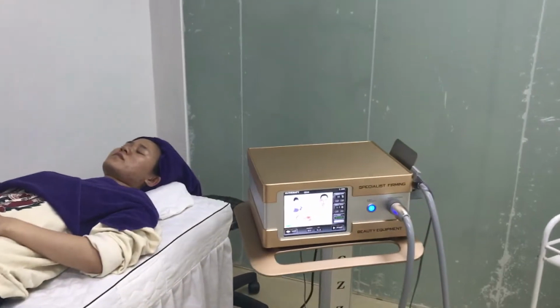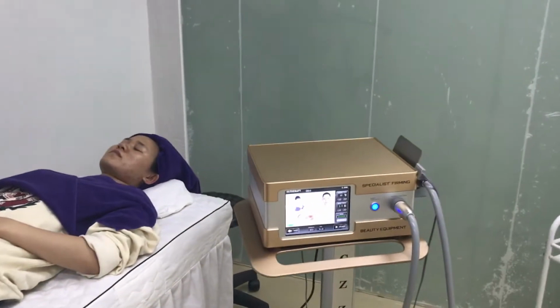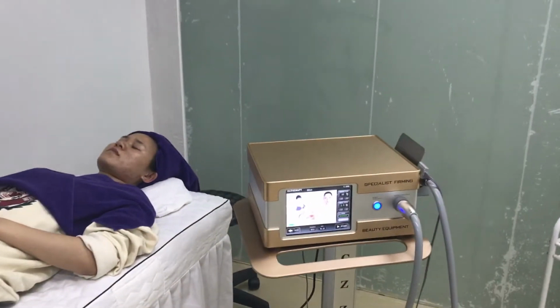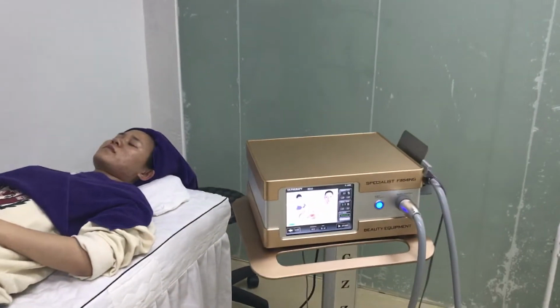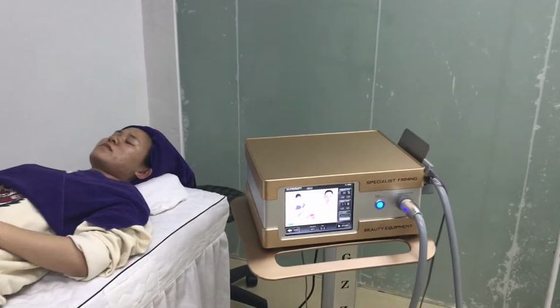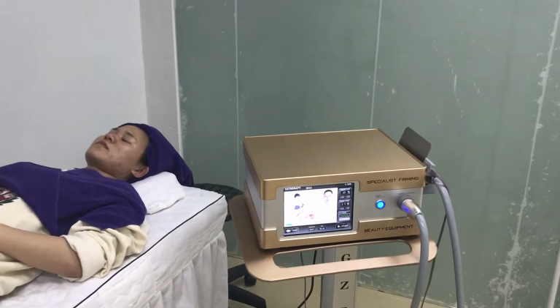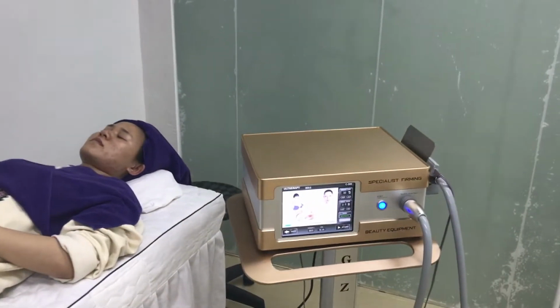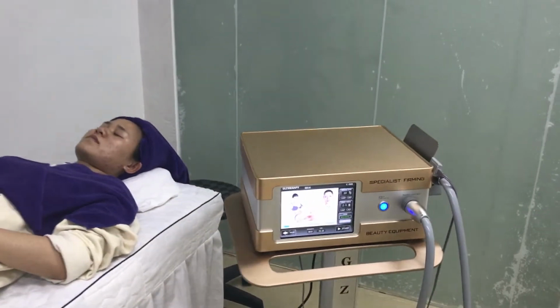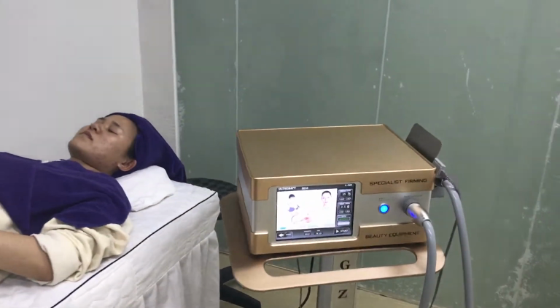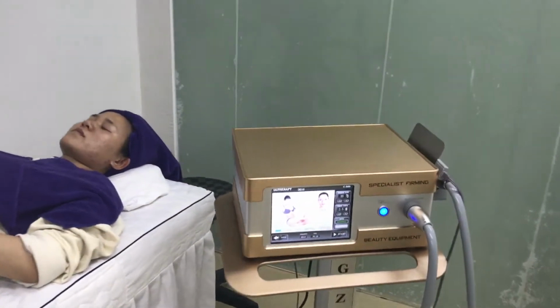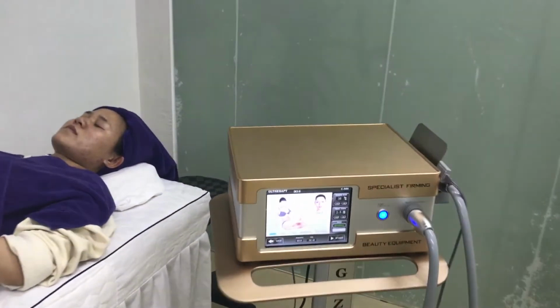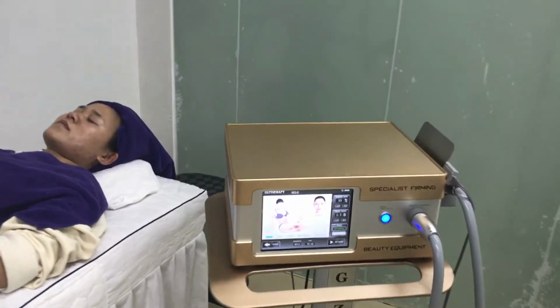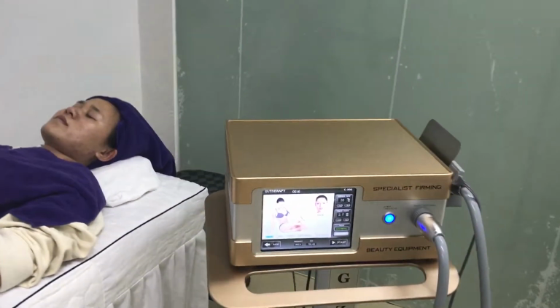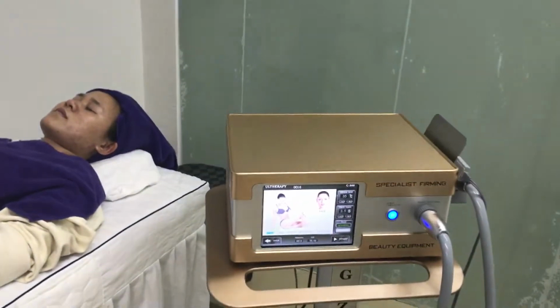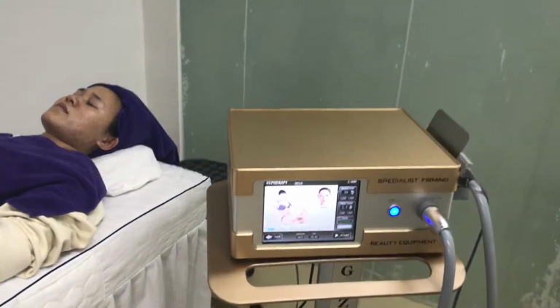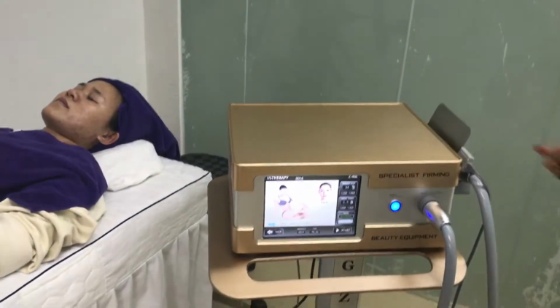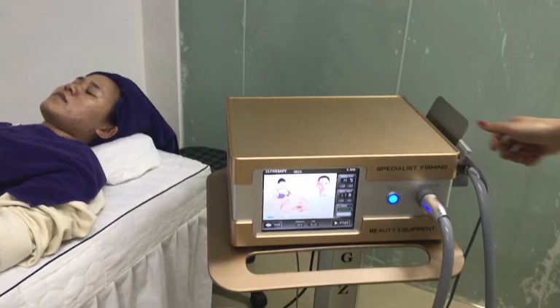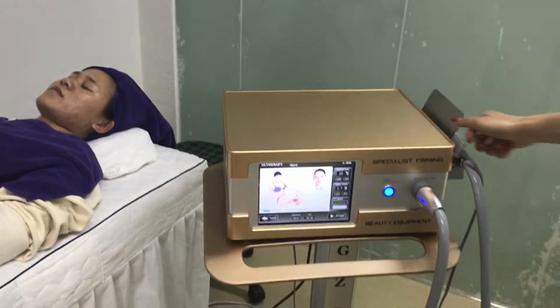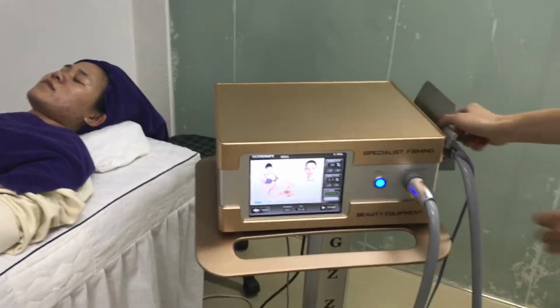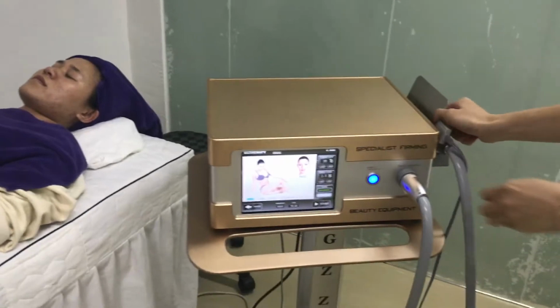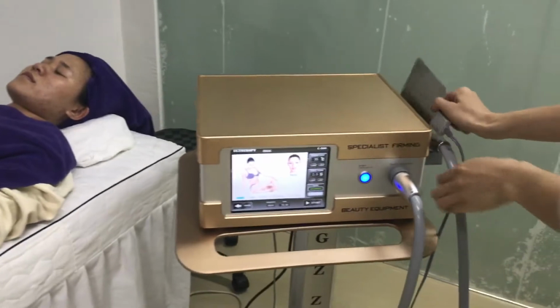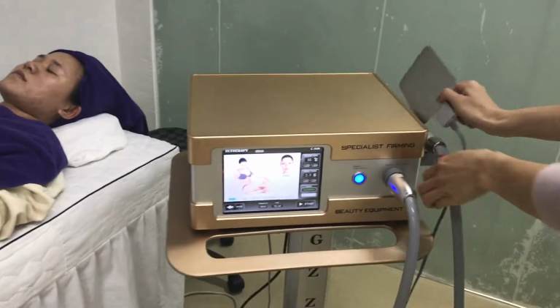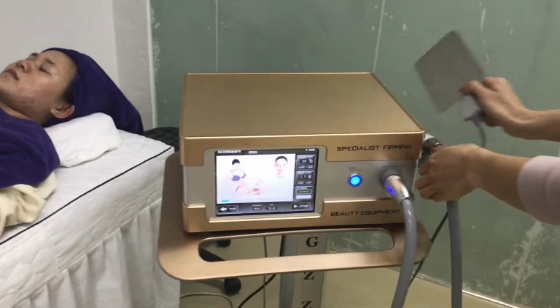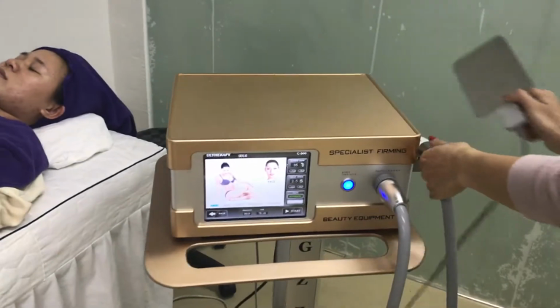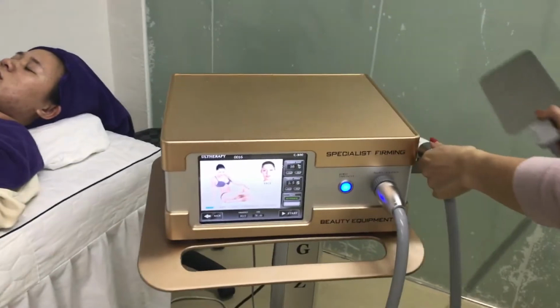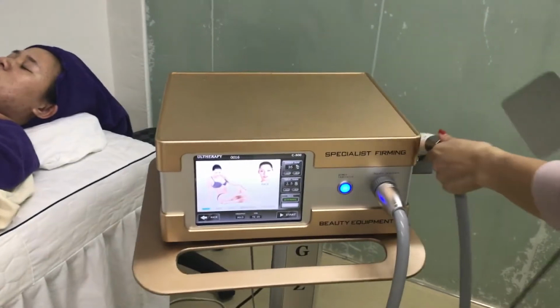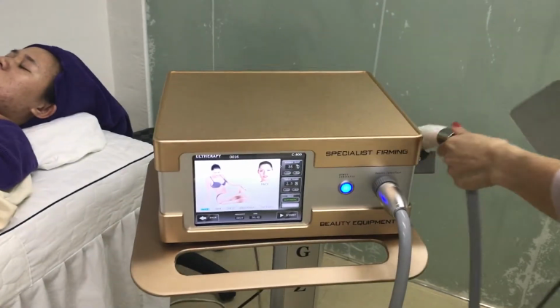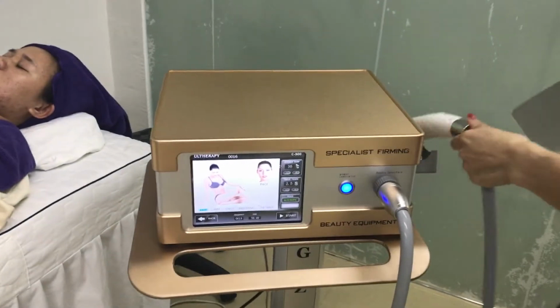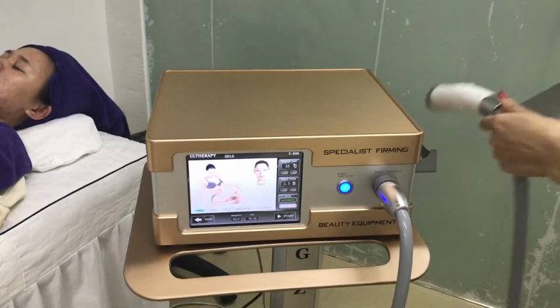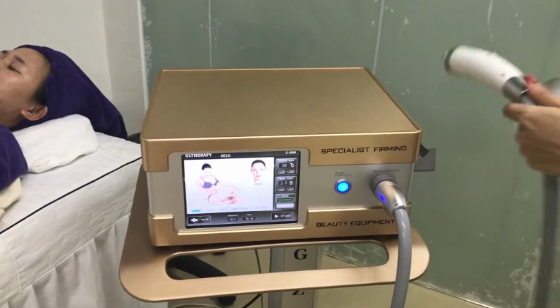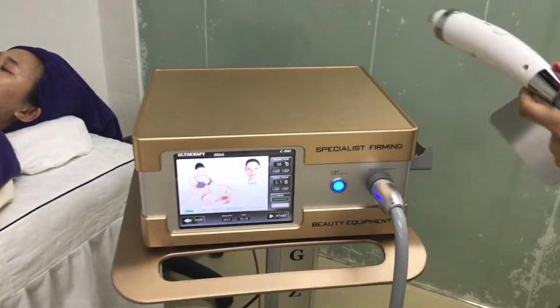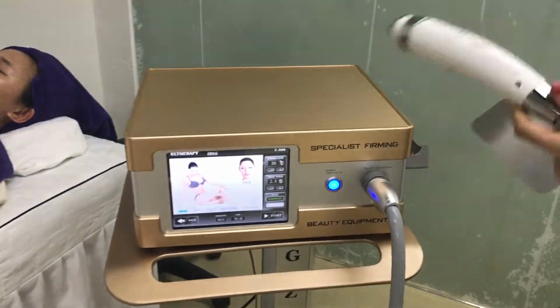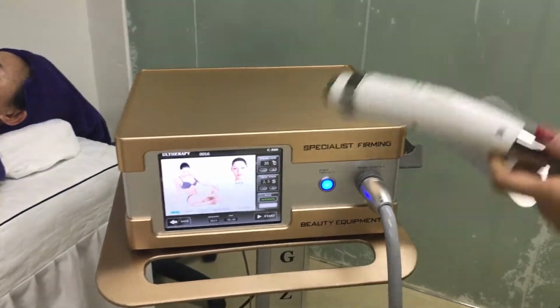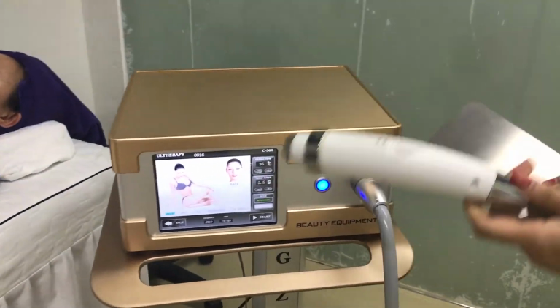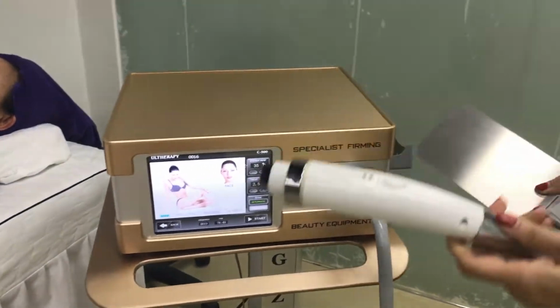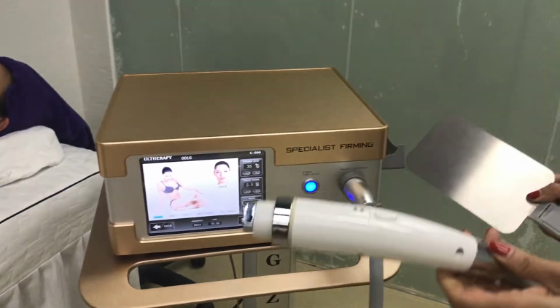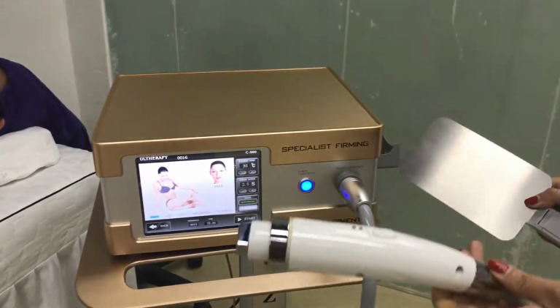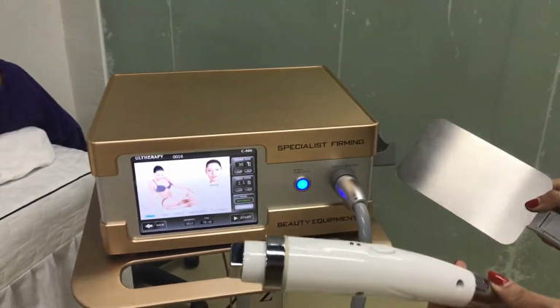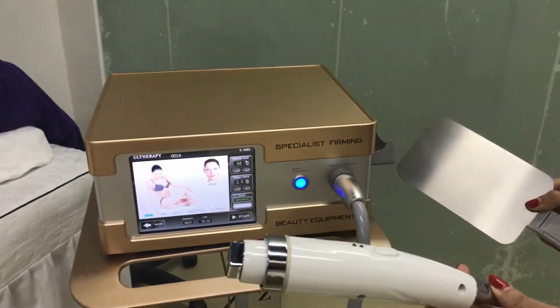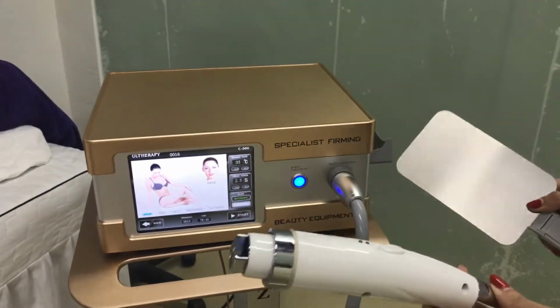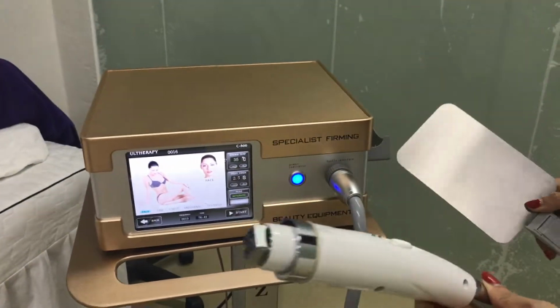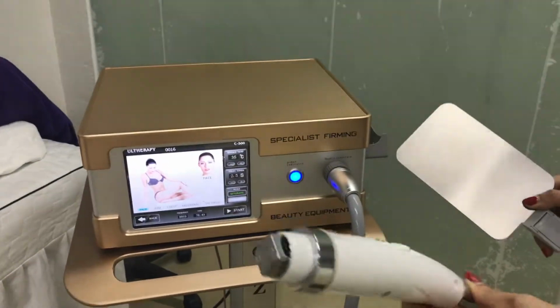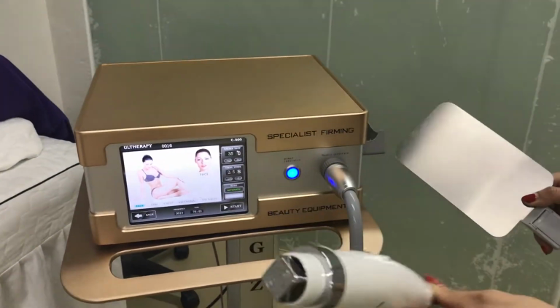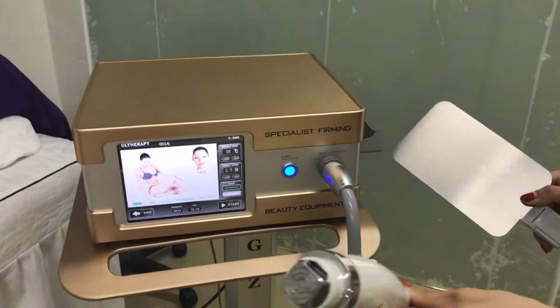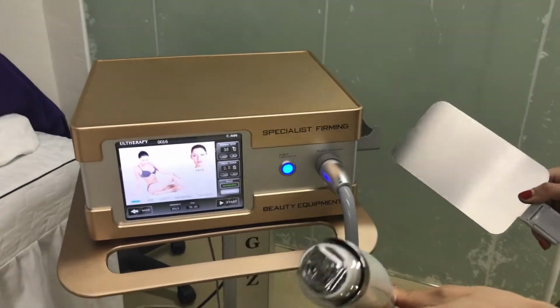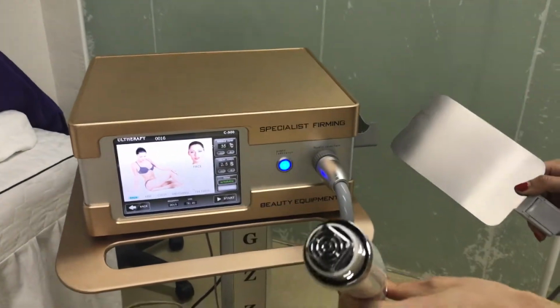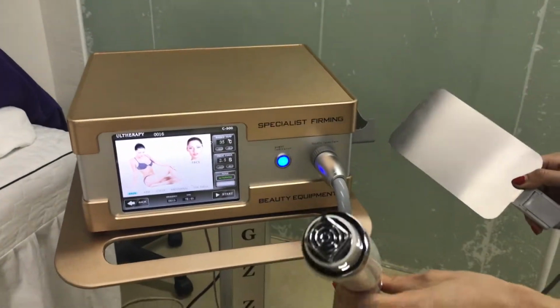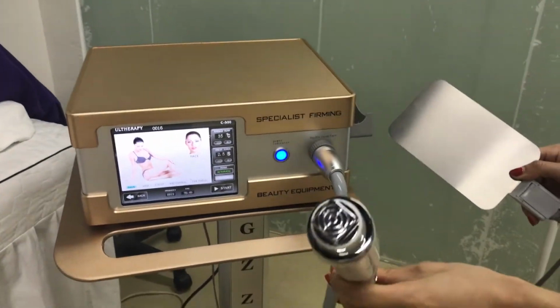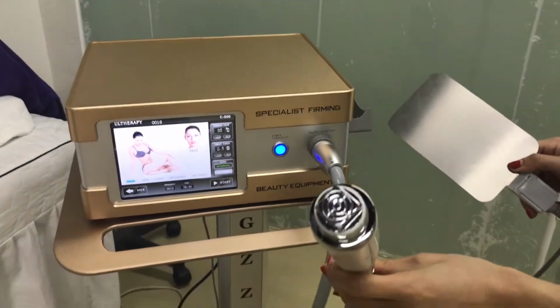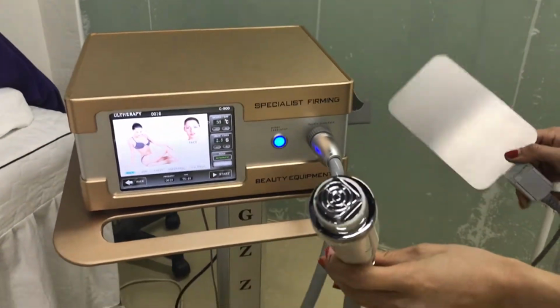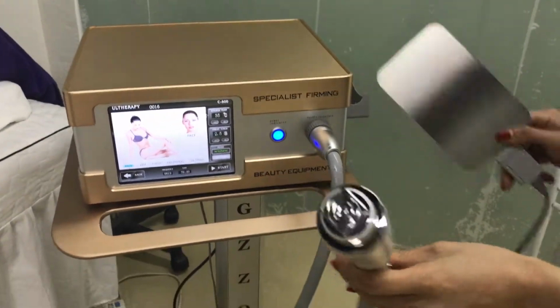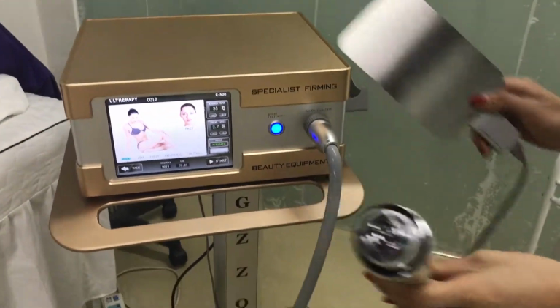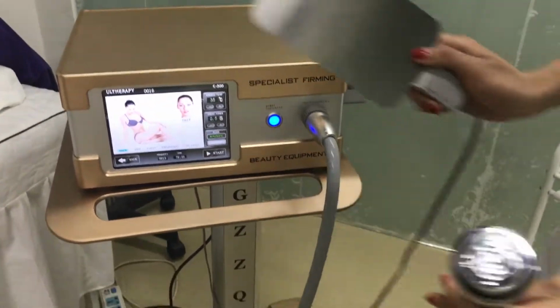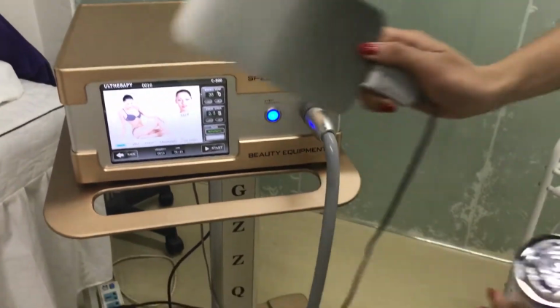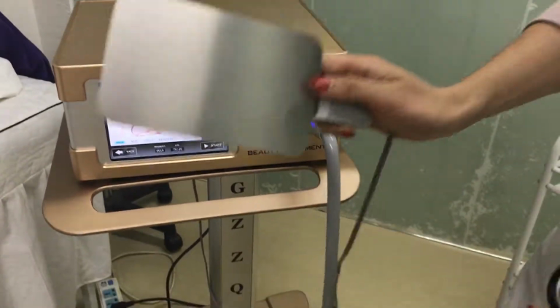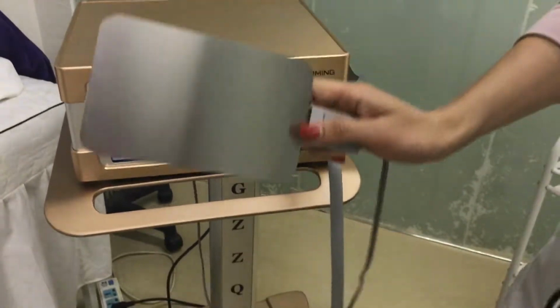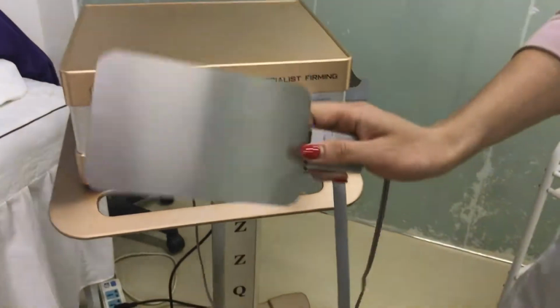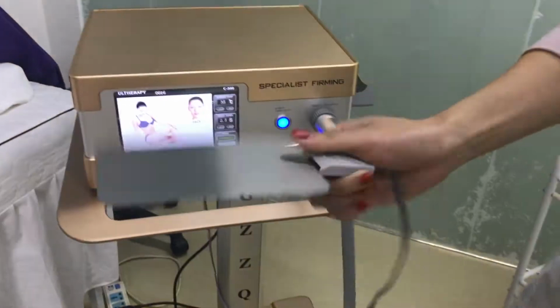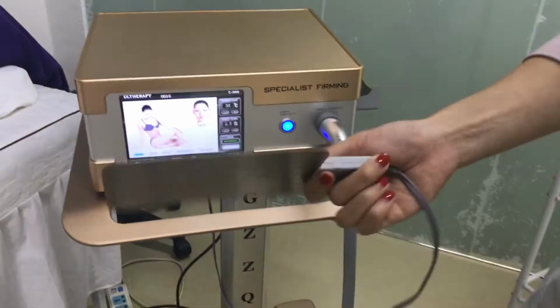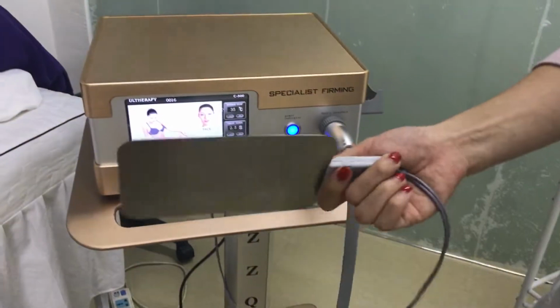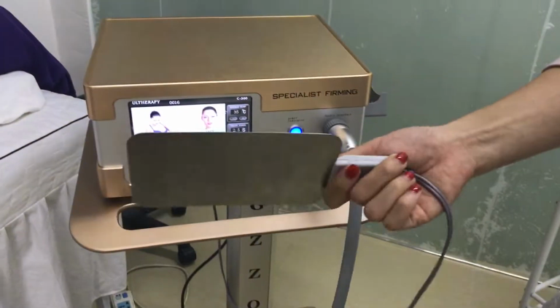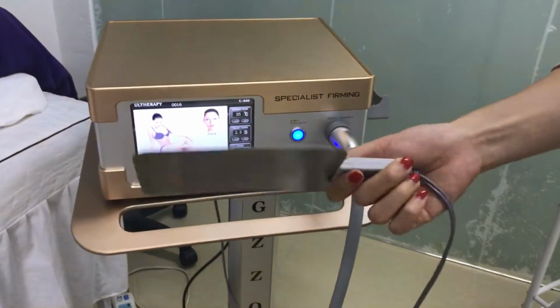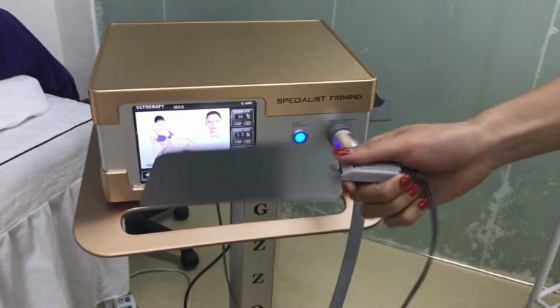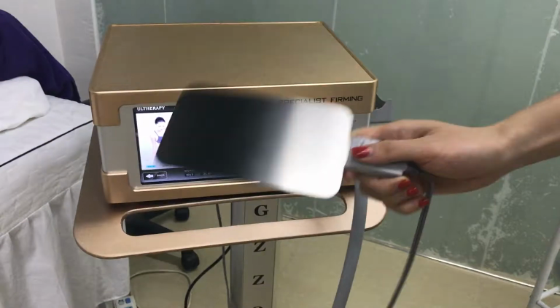First, I am going to show you the treatment handles. Here is the RF treatment handles. Here is the return pack.